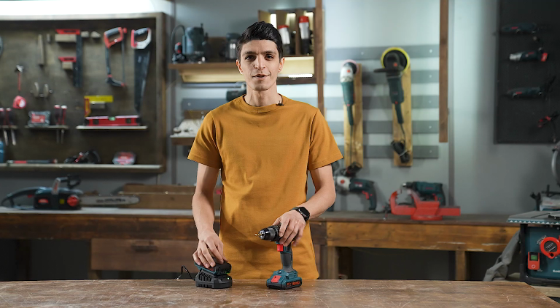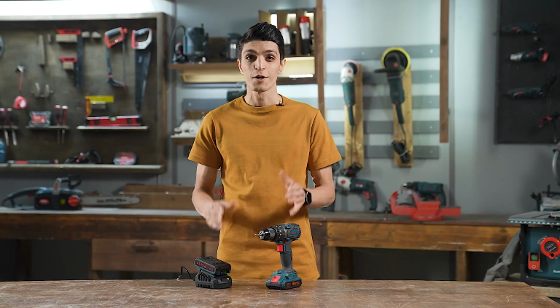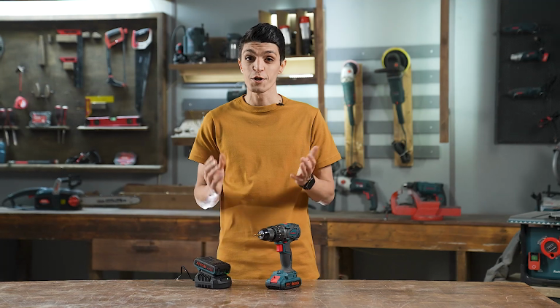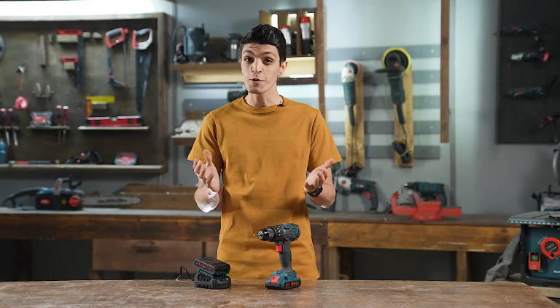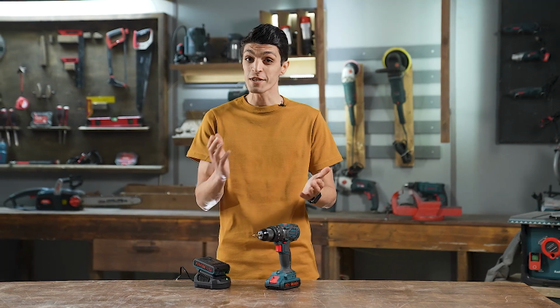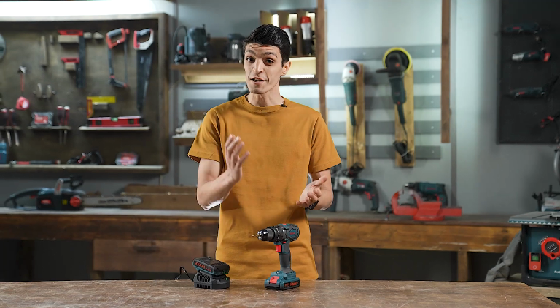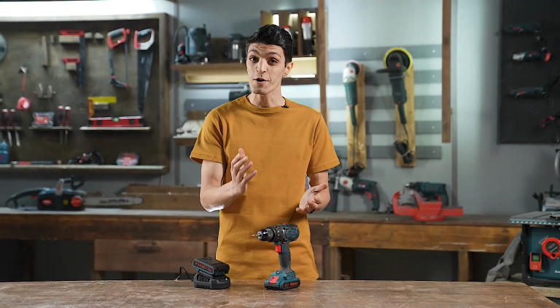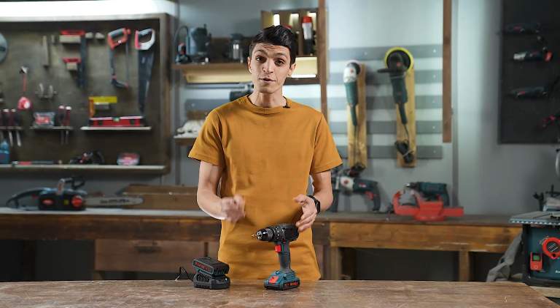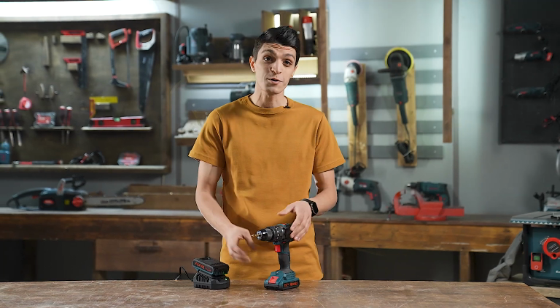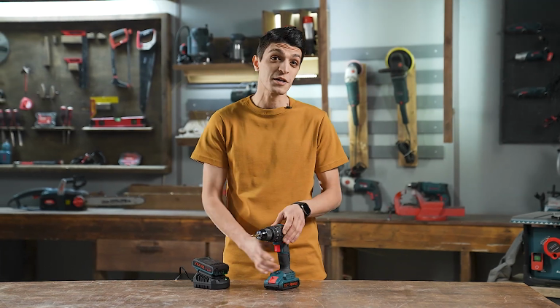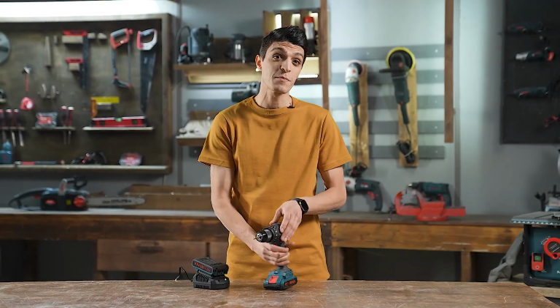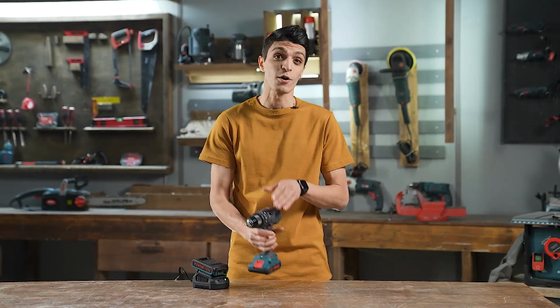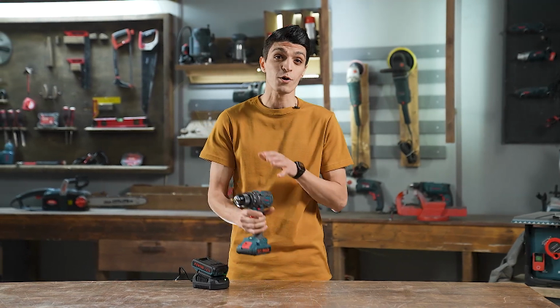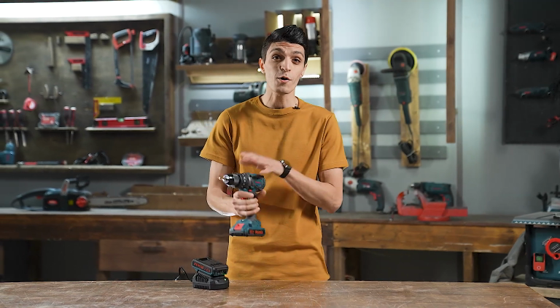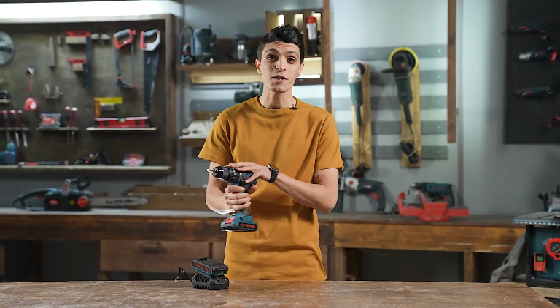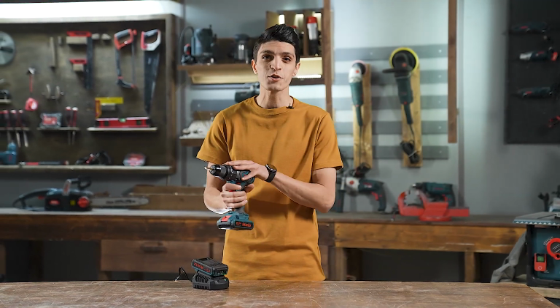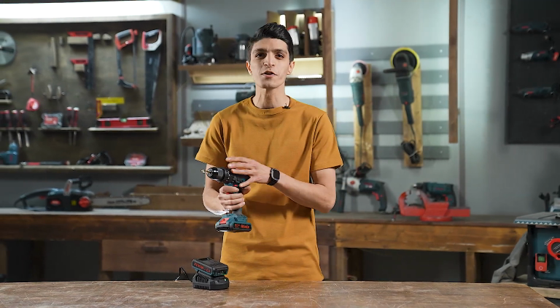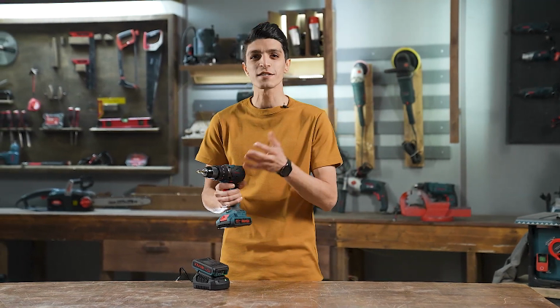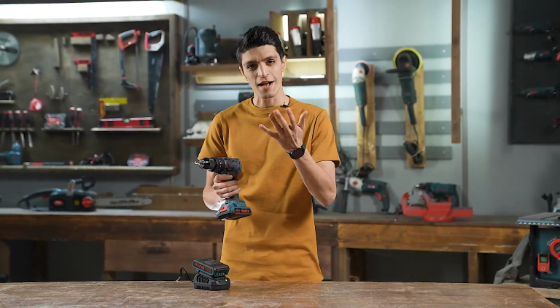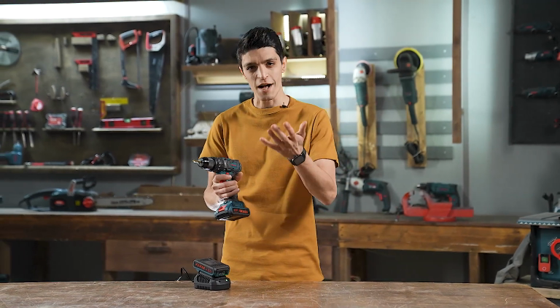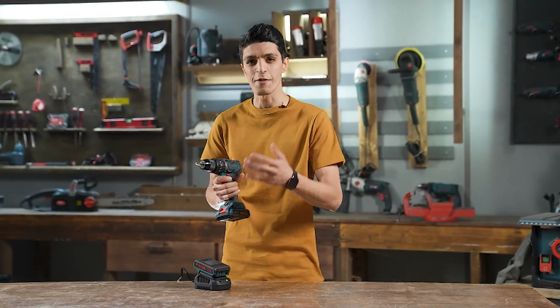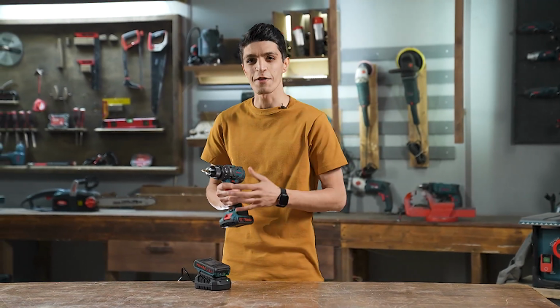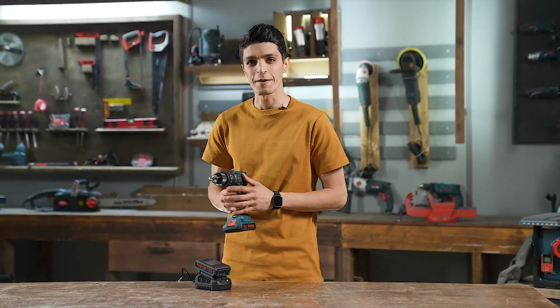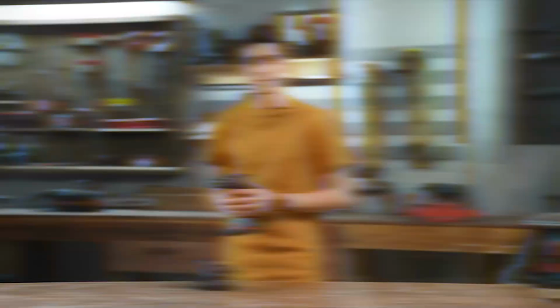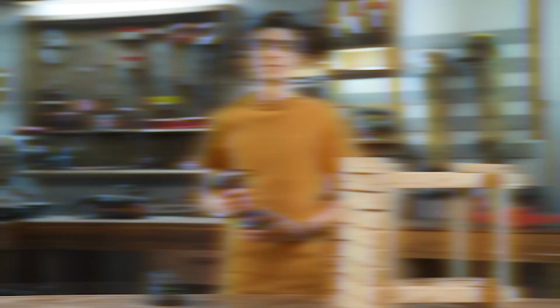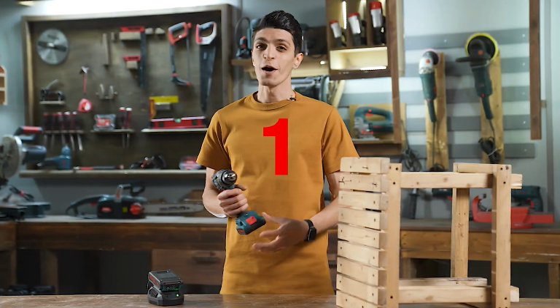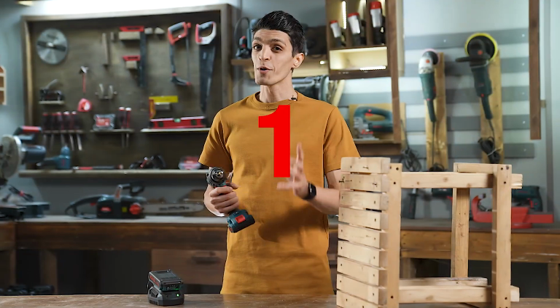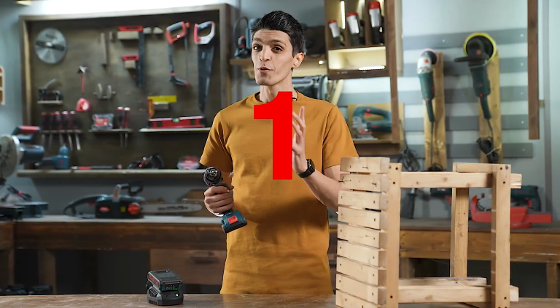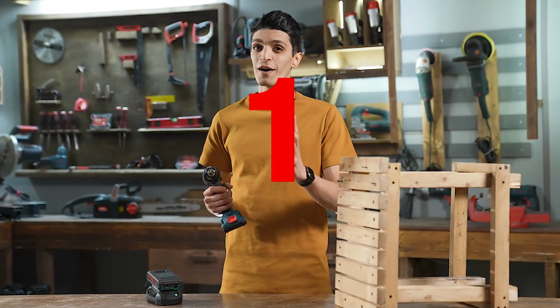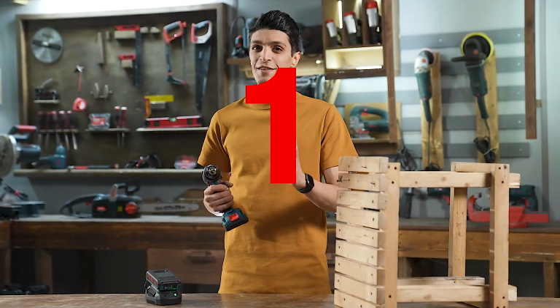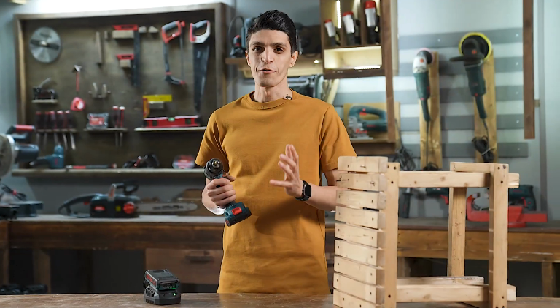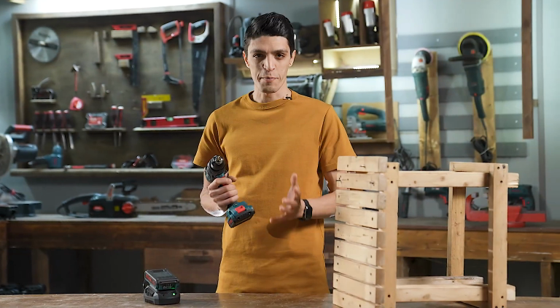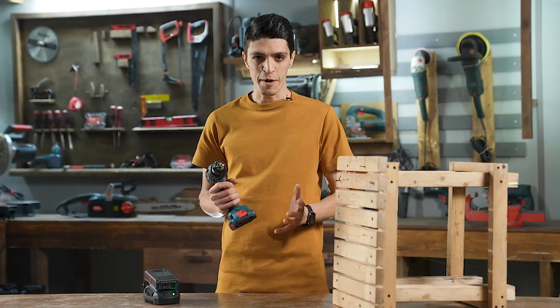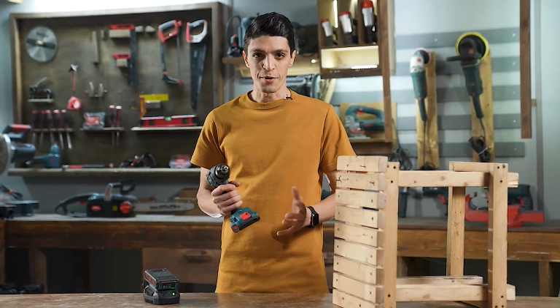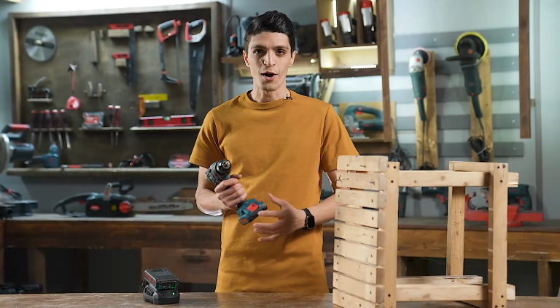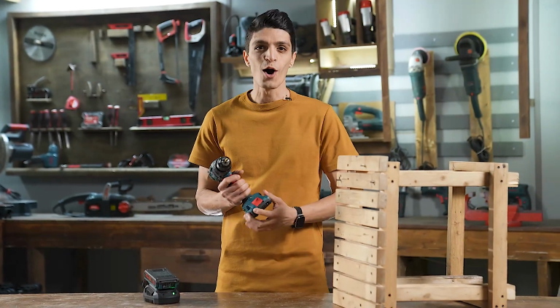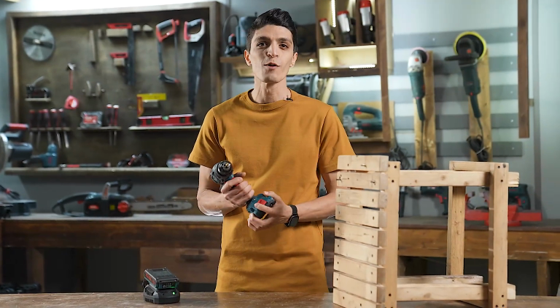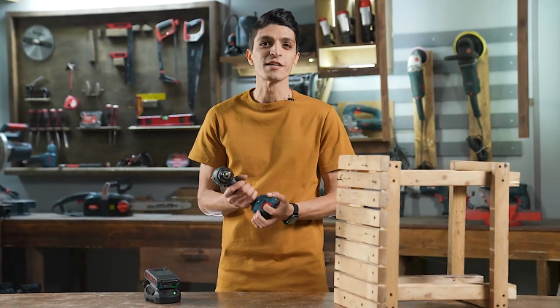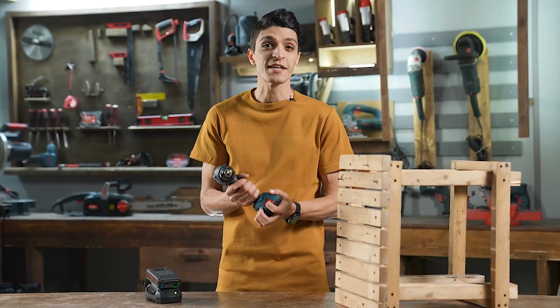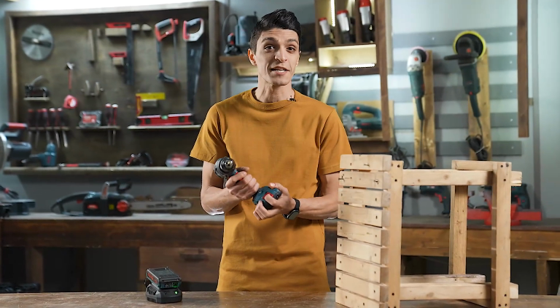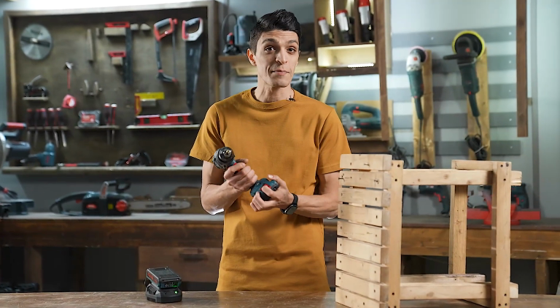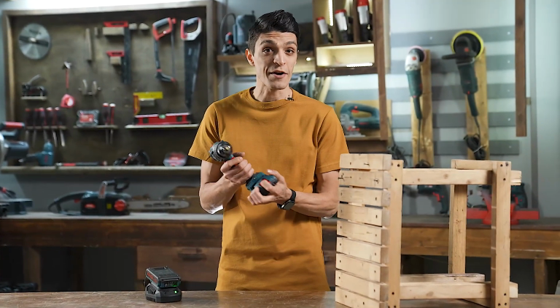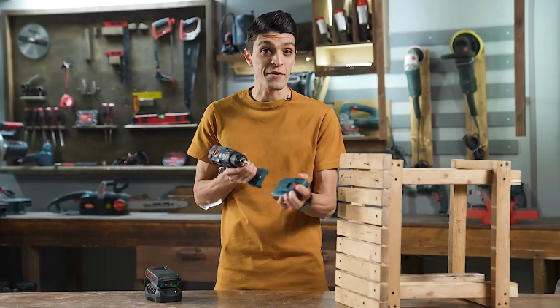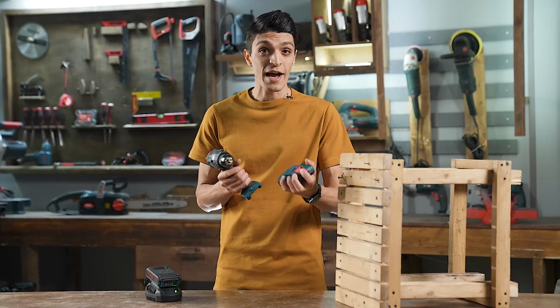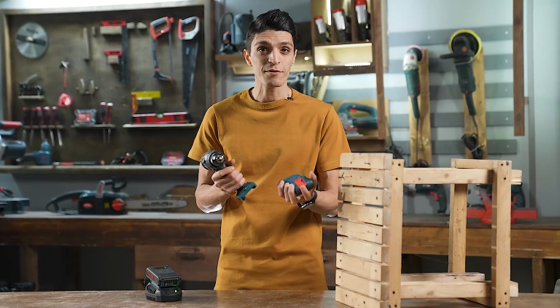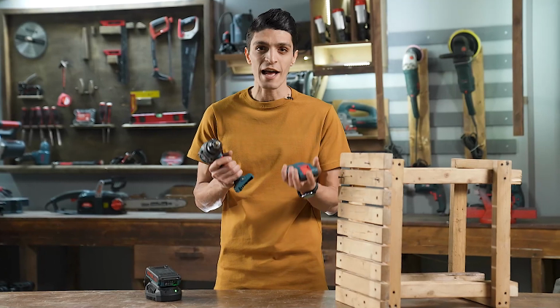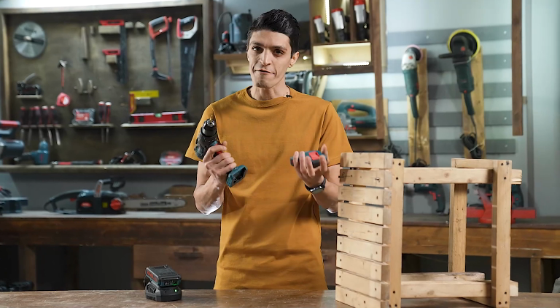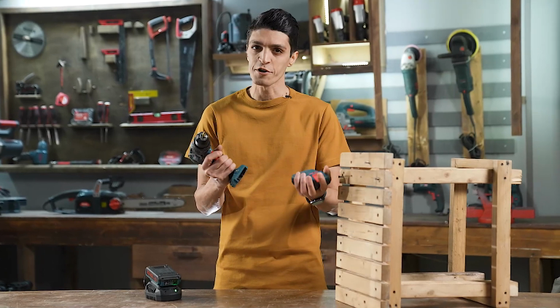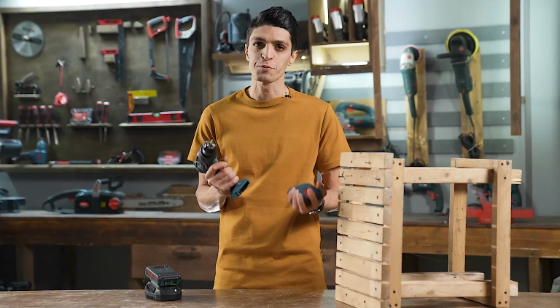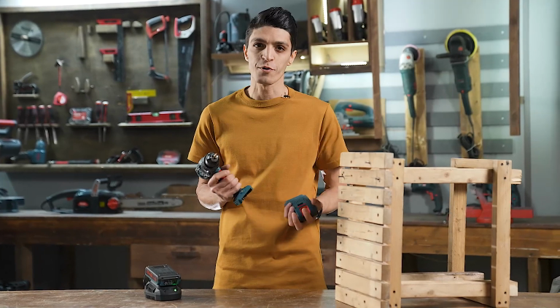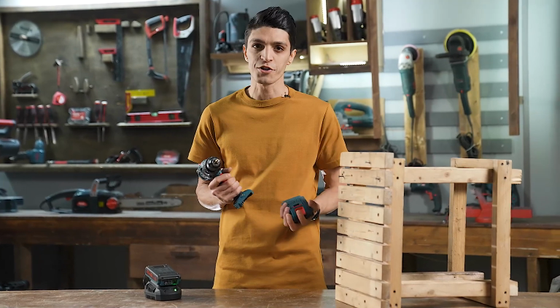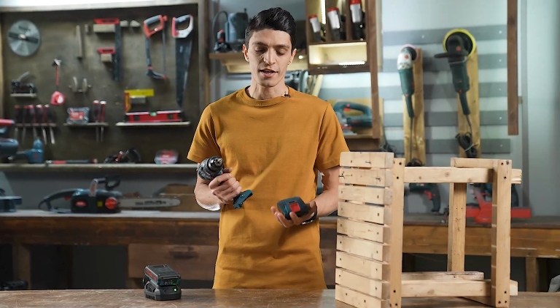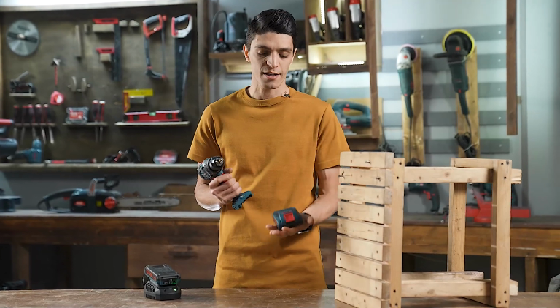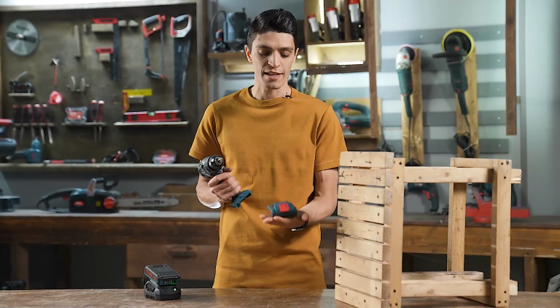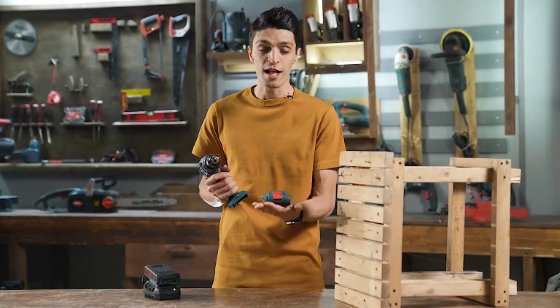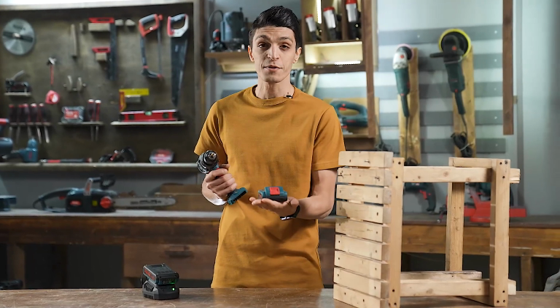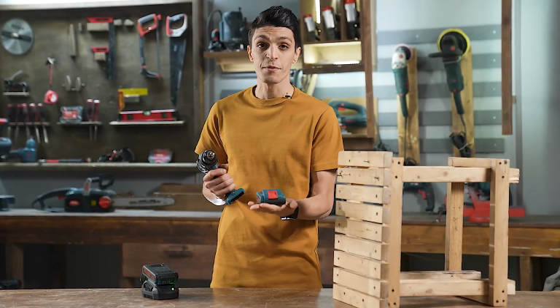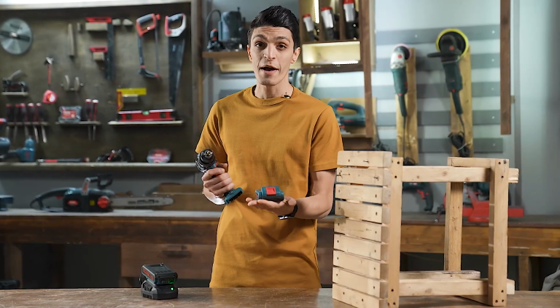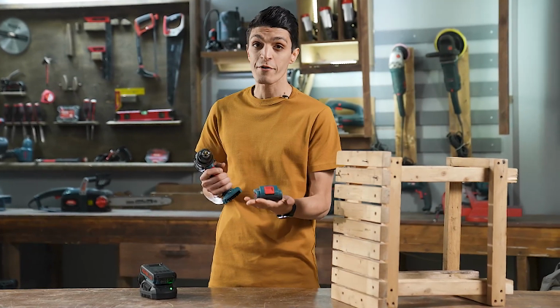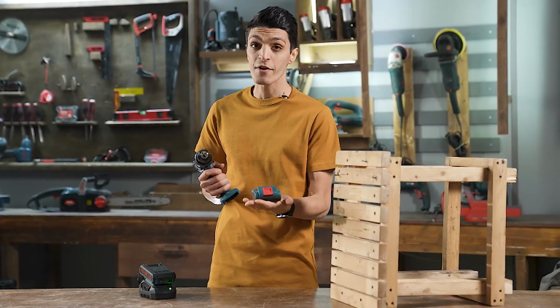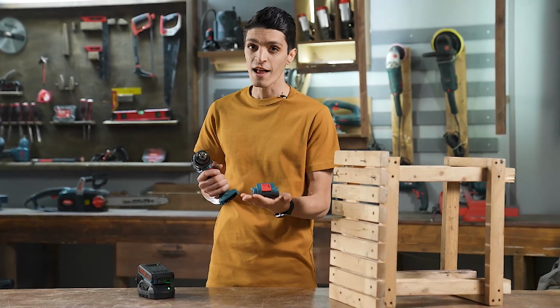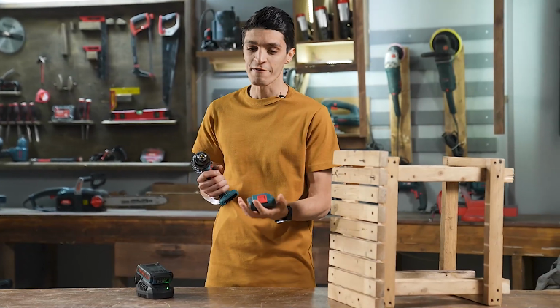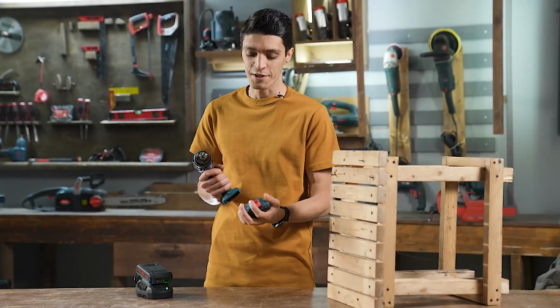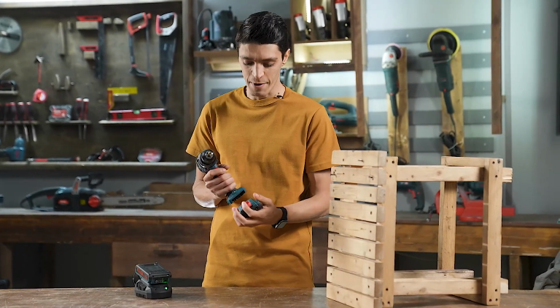Do's and don'ts to keep your cordless drills healthy. Number one: always take the battery out after each project. It helps the battery lifespan.